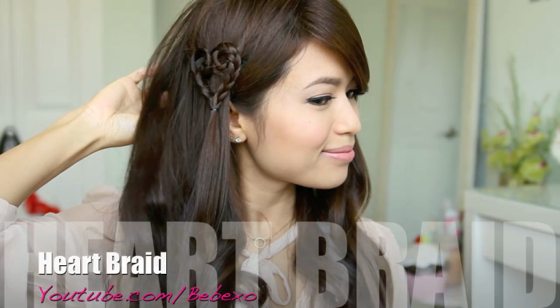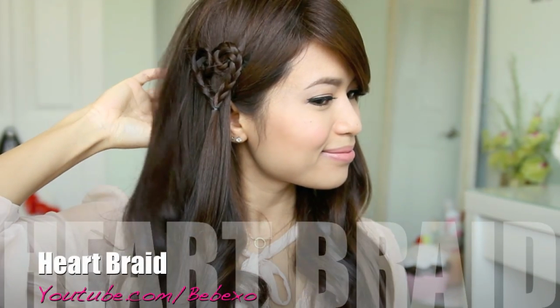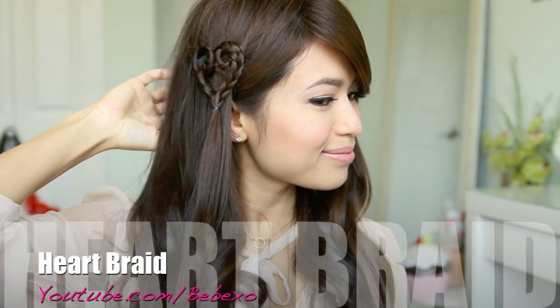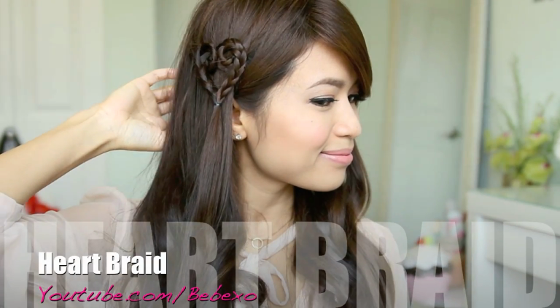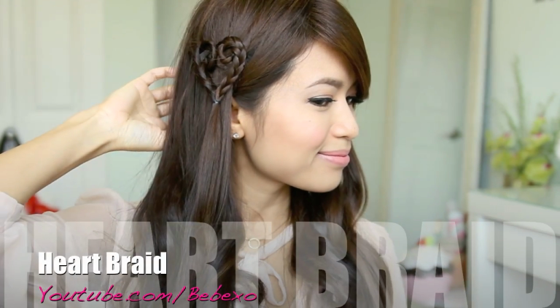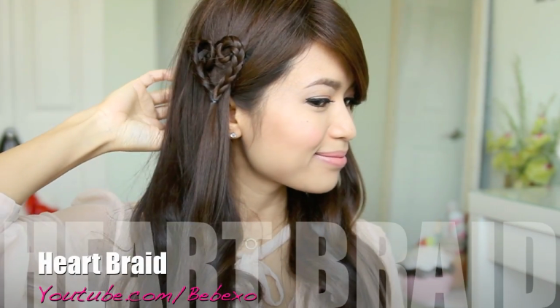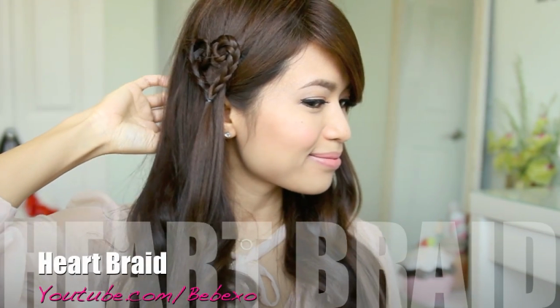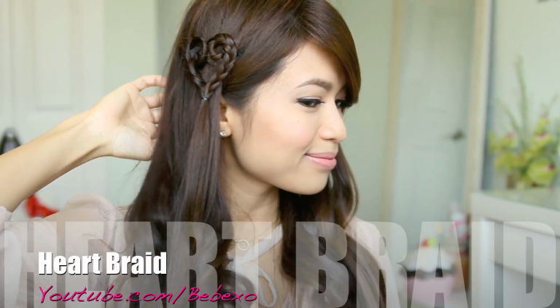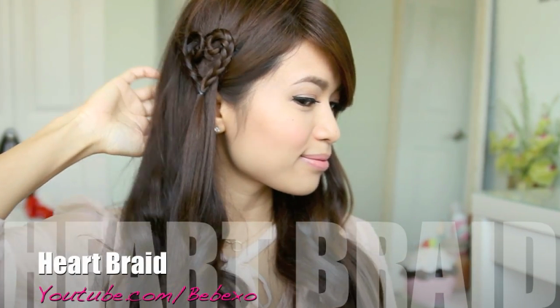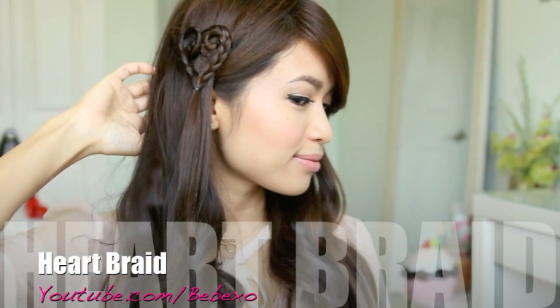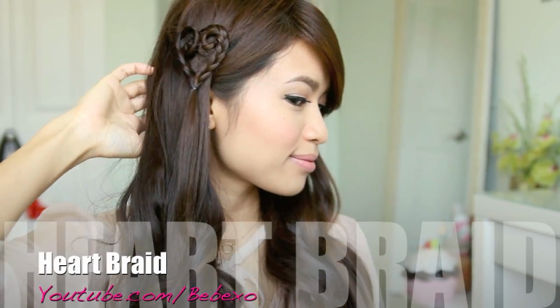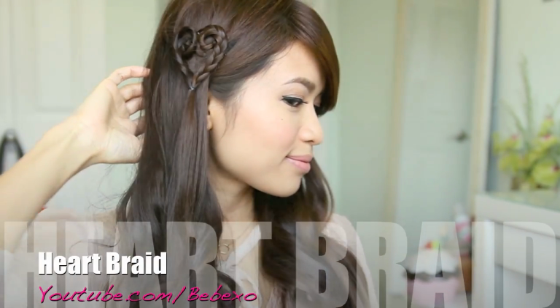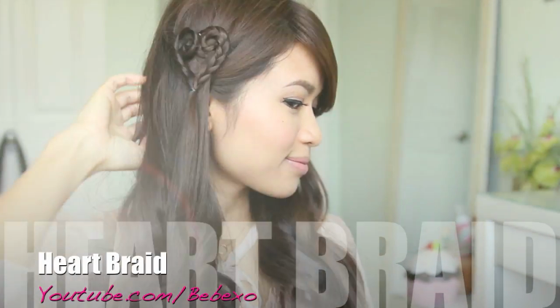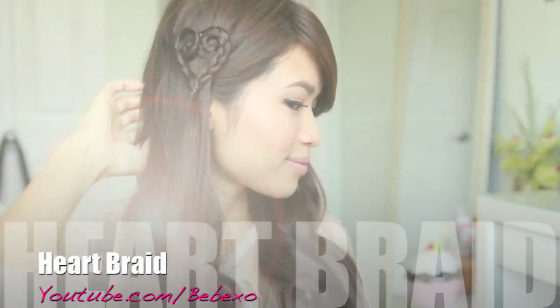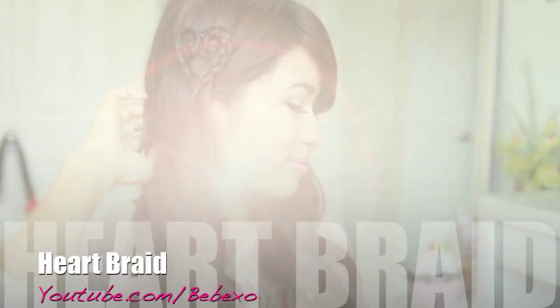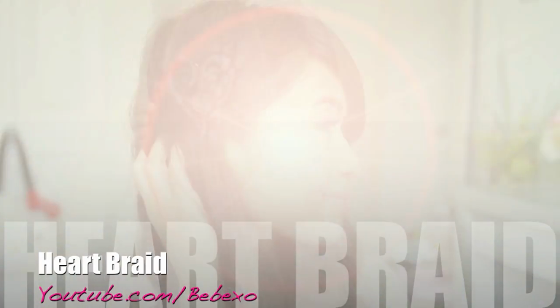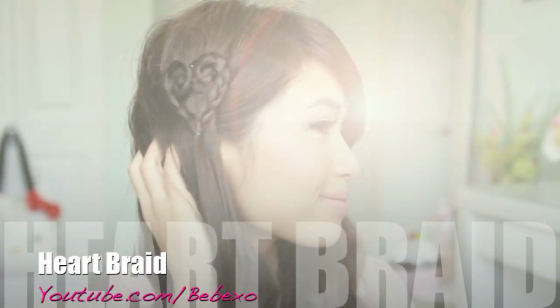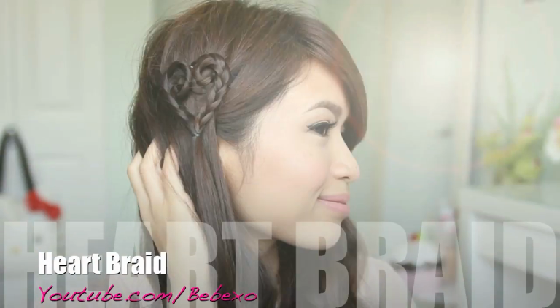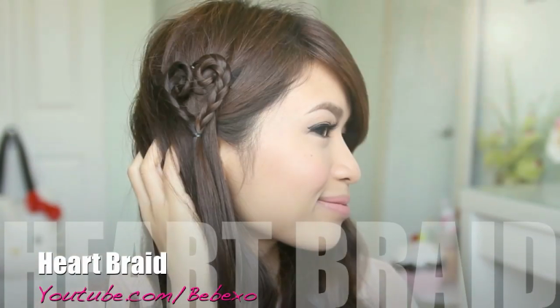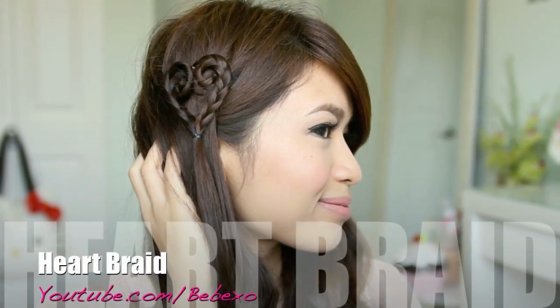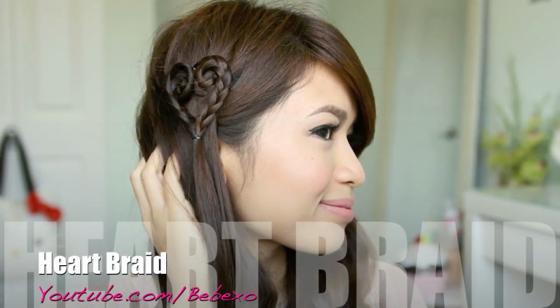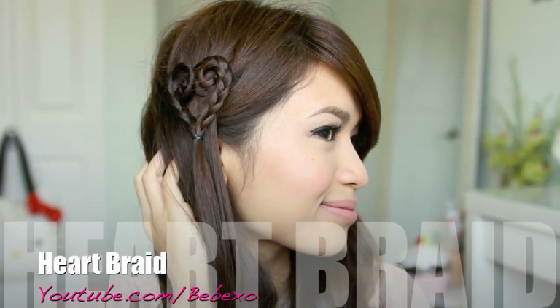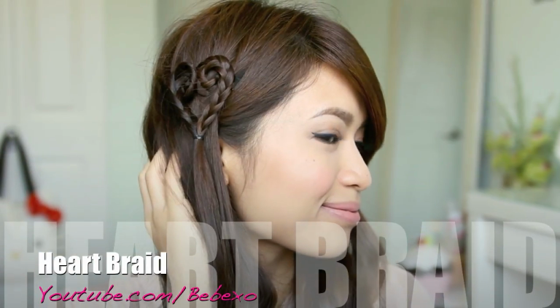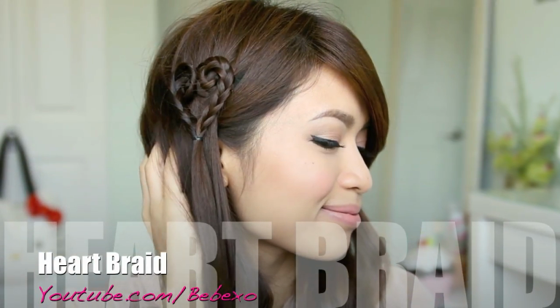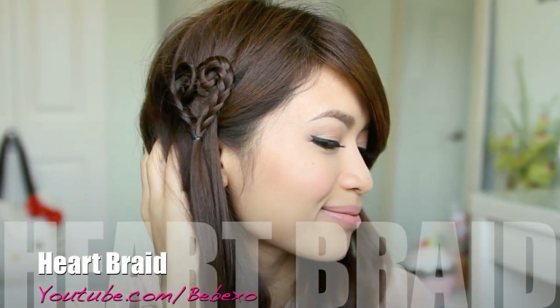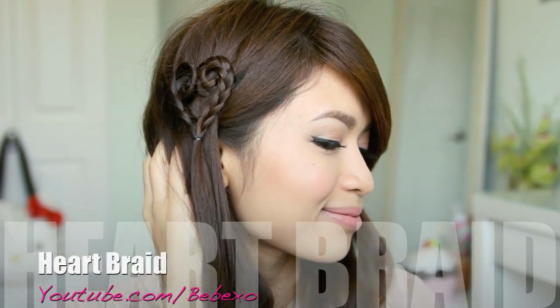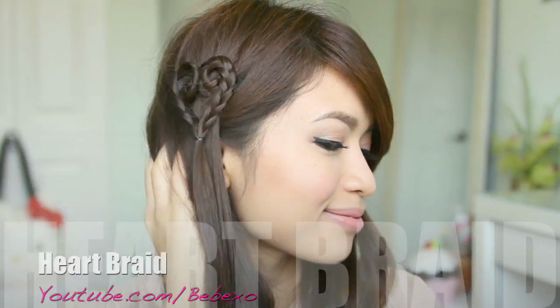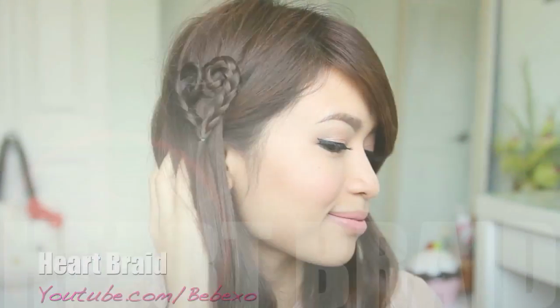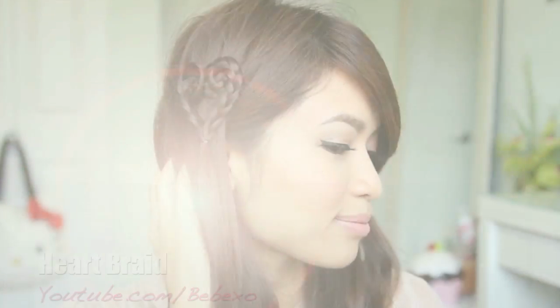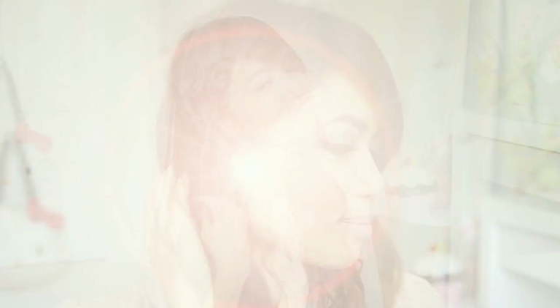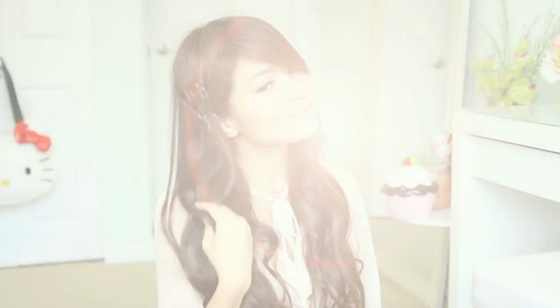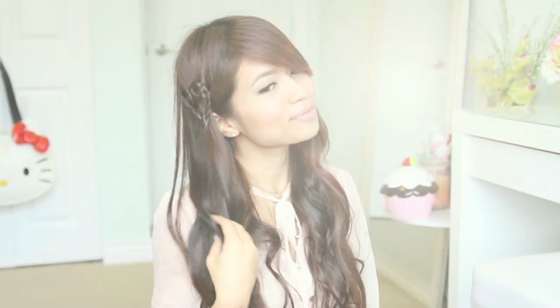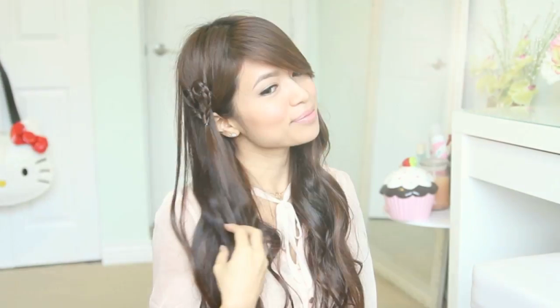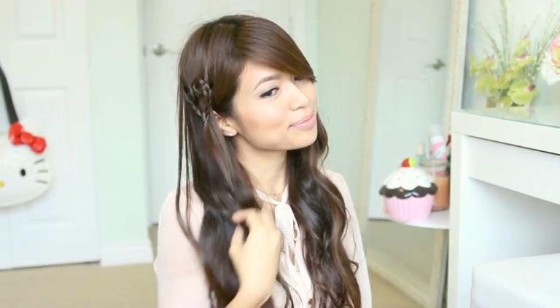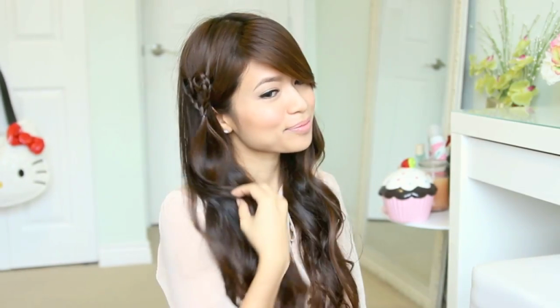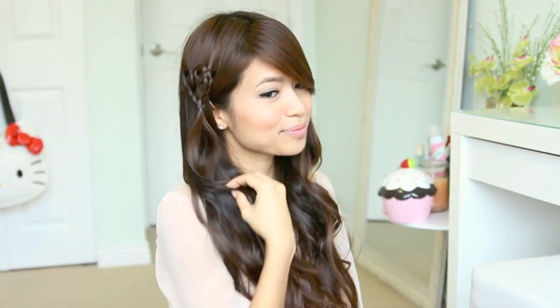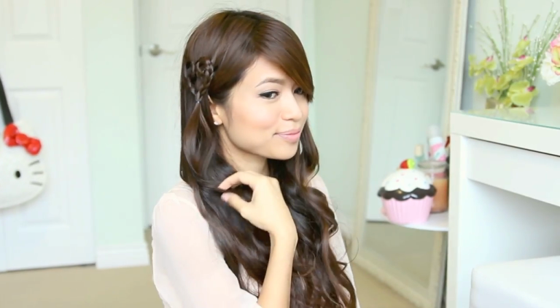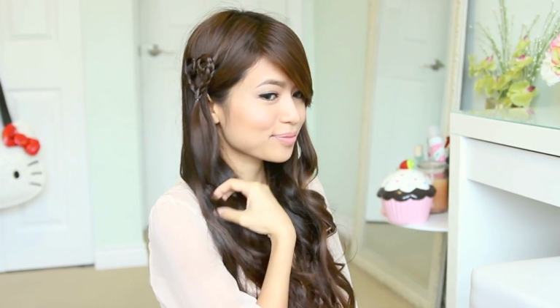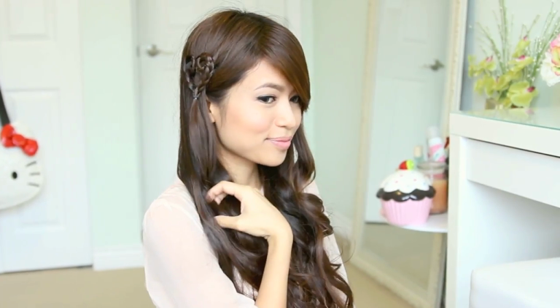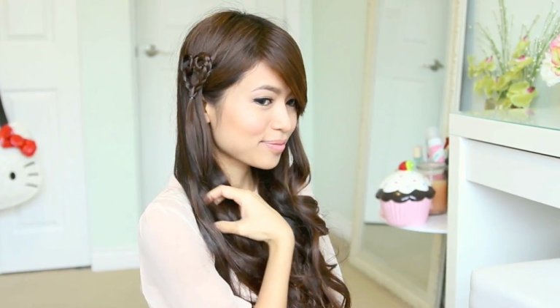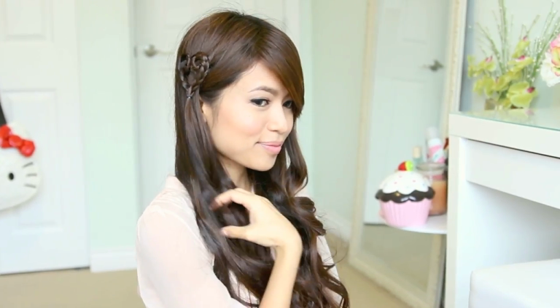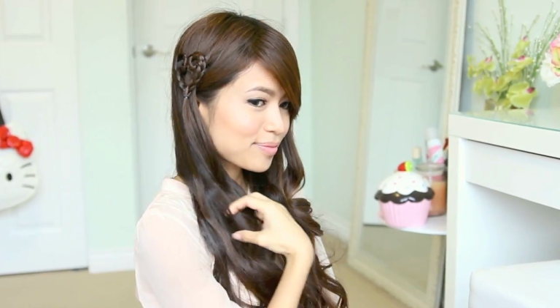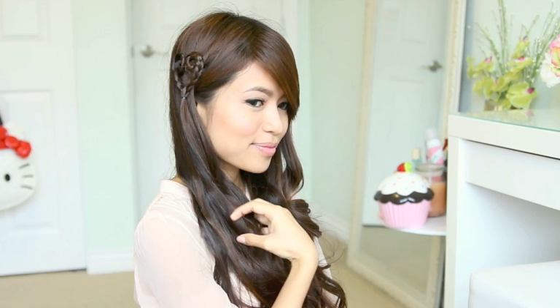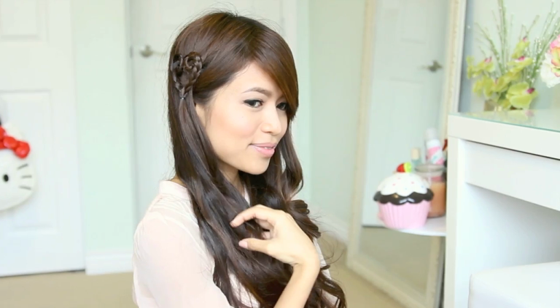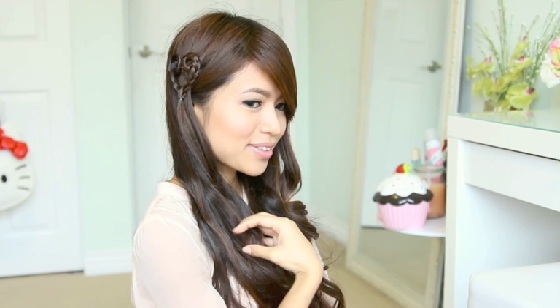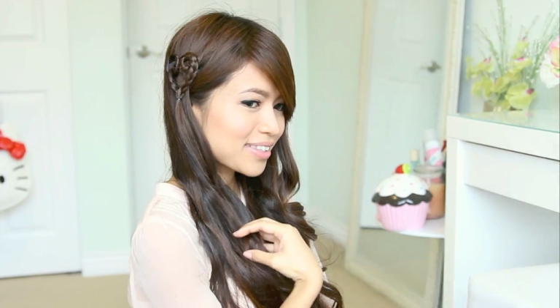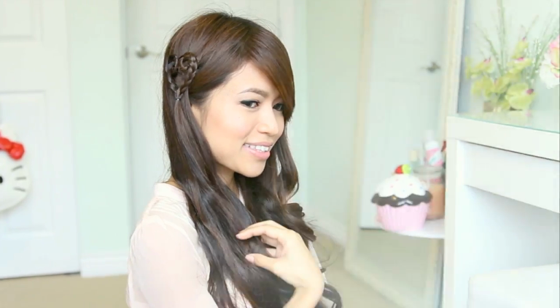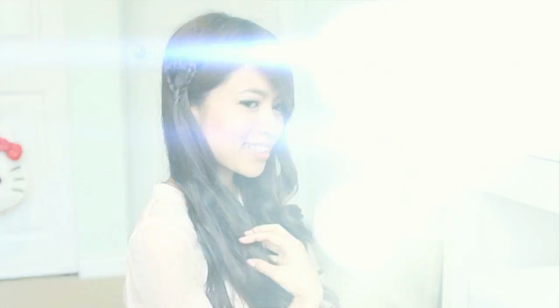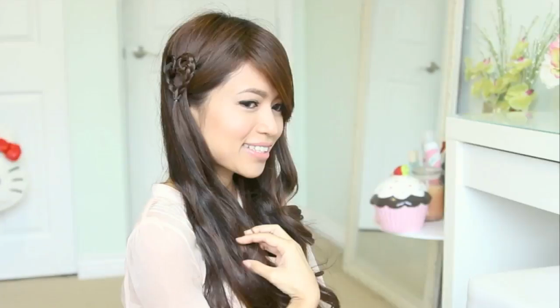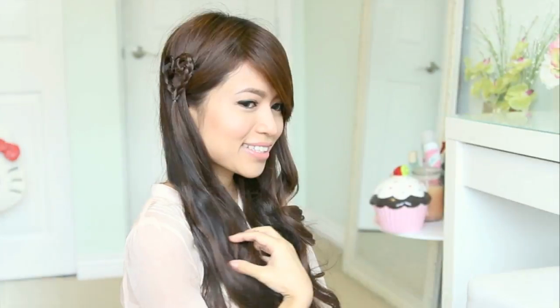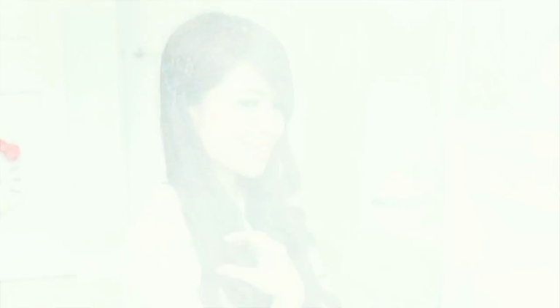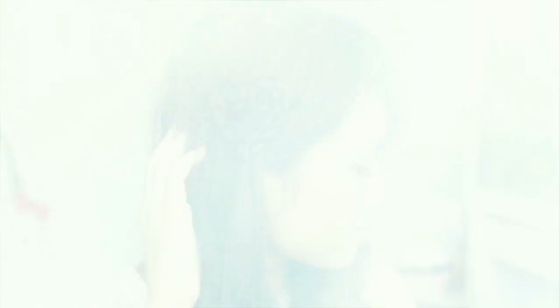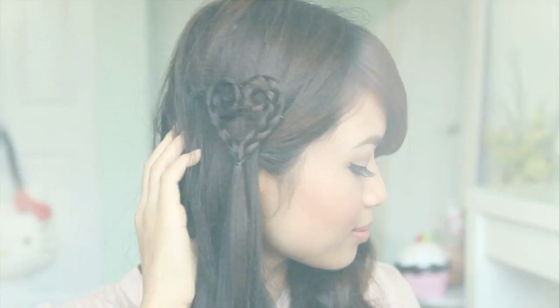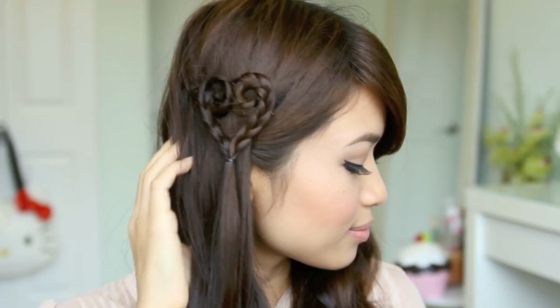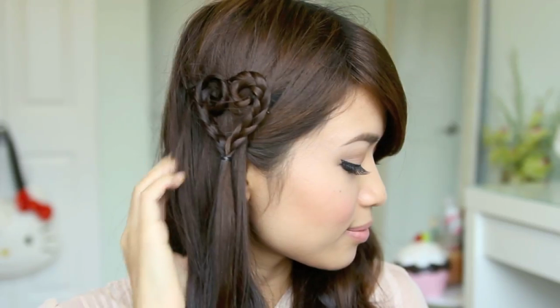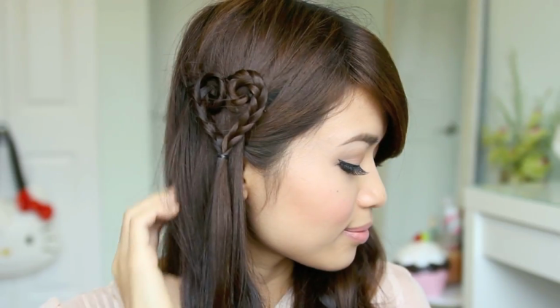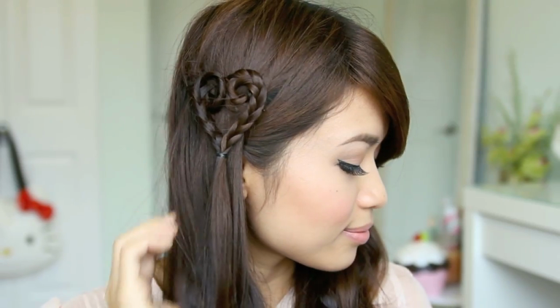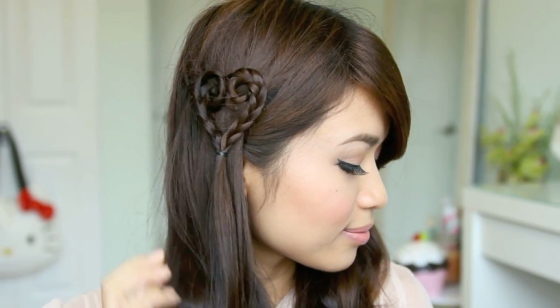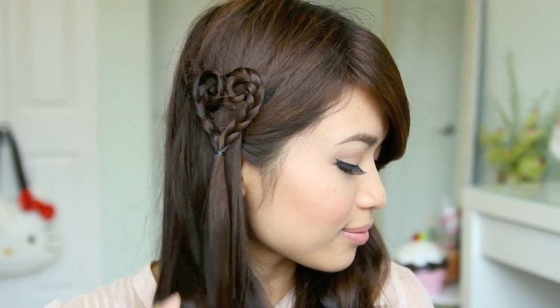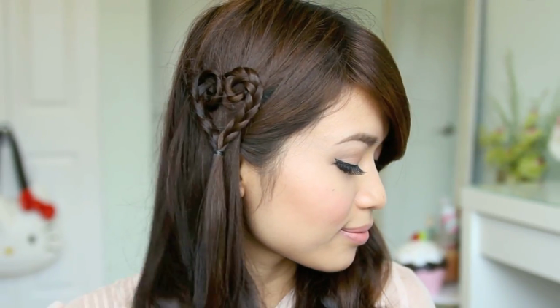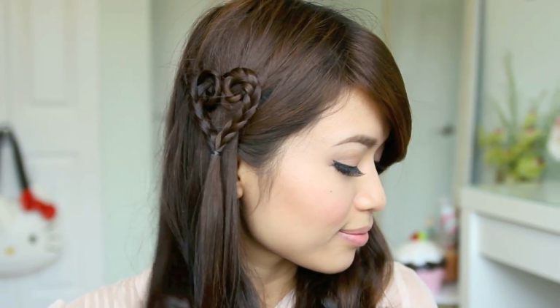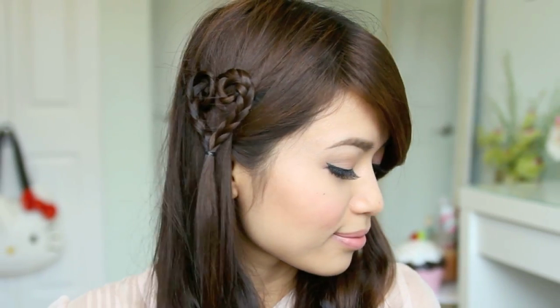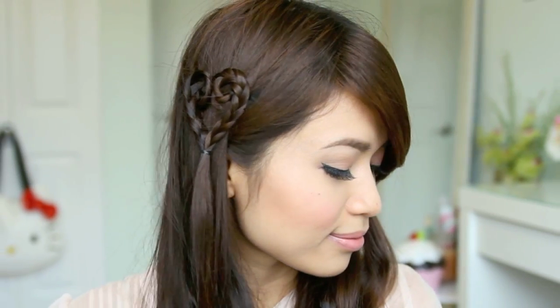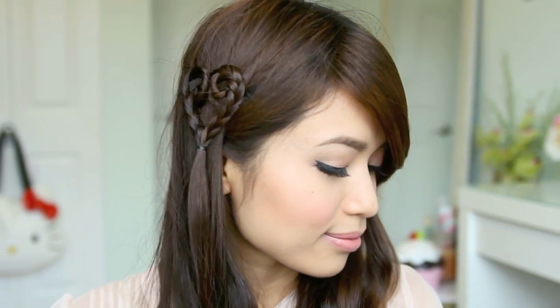Hey guys! In this video, I'm going to show you how to do this cute and sweet heart braid. This hairstyle will work on medium to long hair and it's really easy to do.